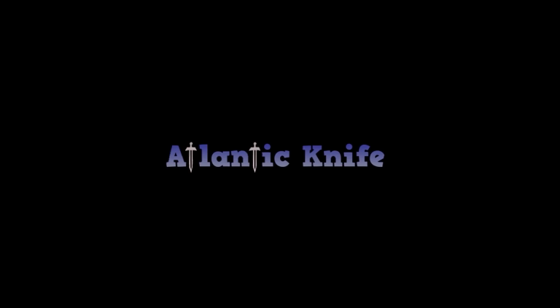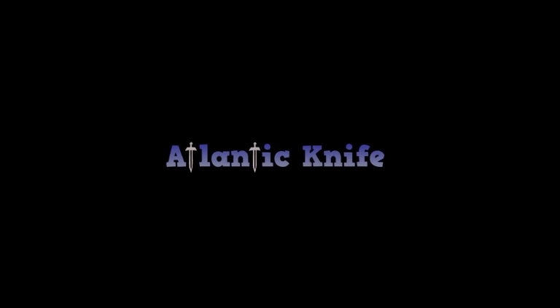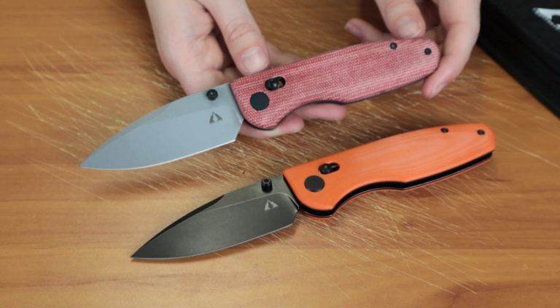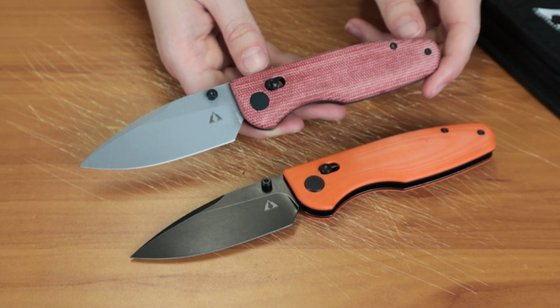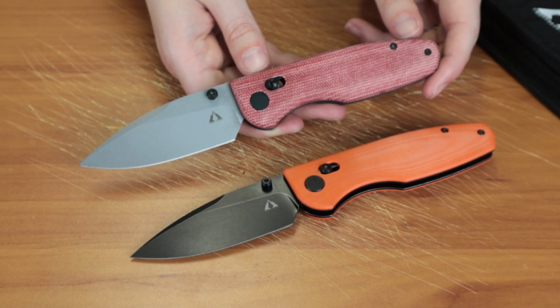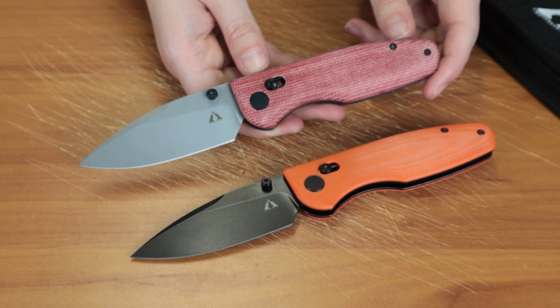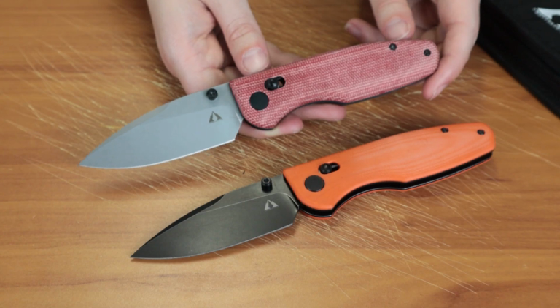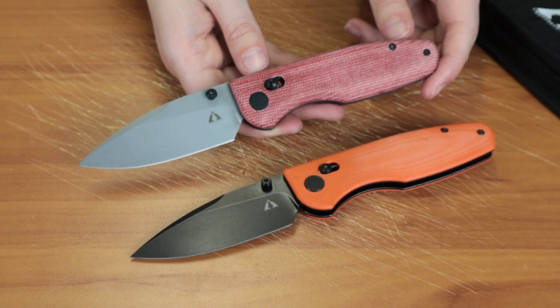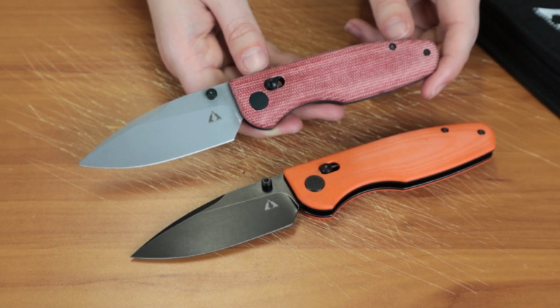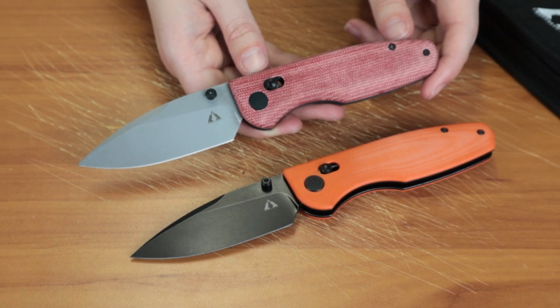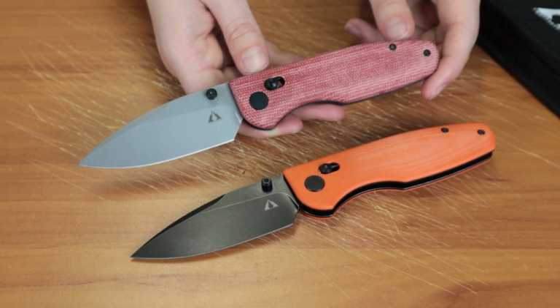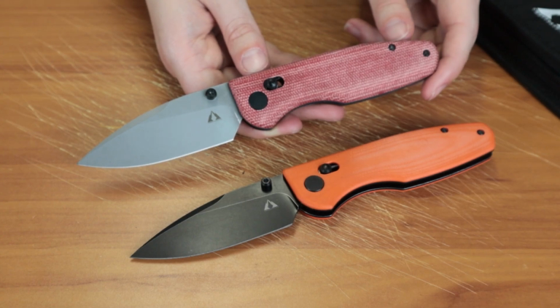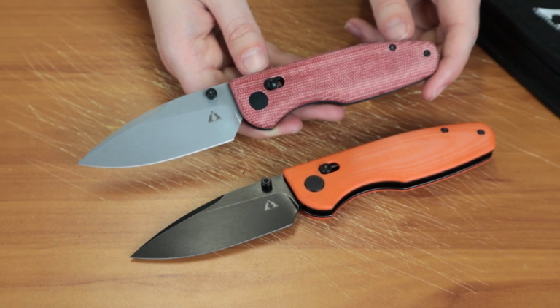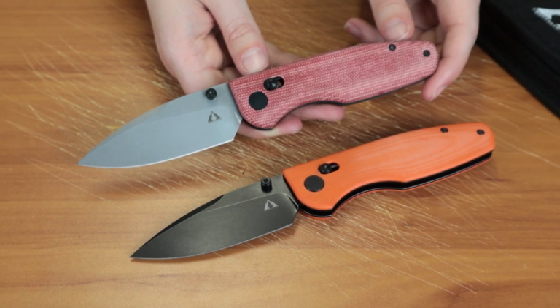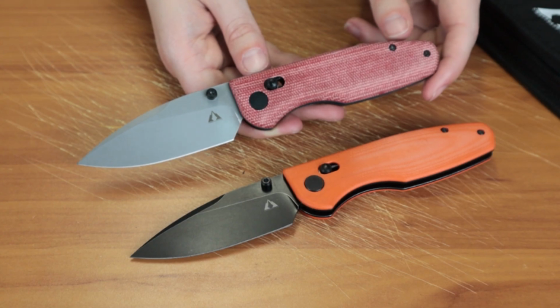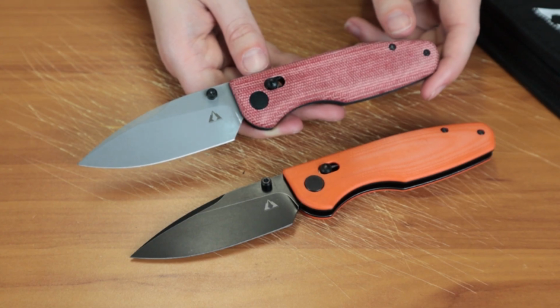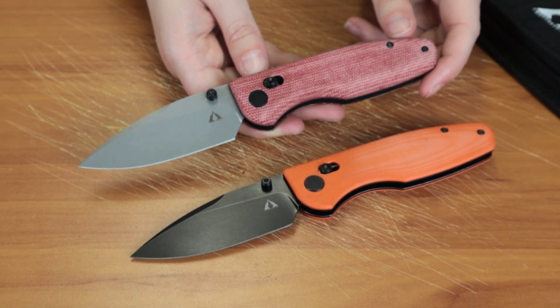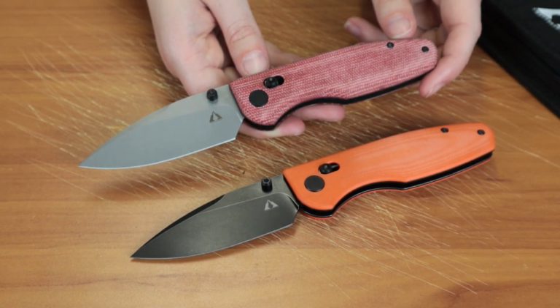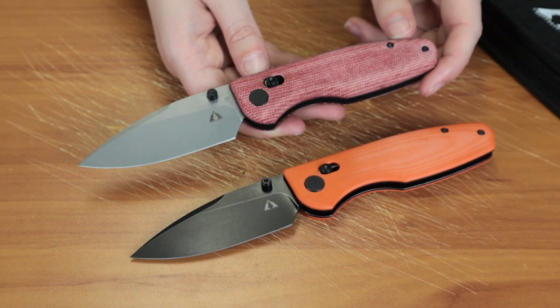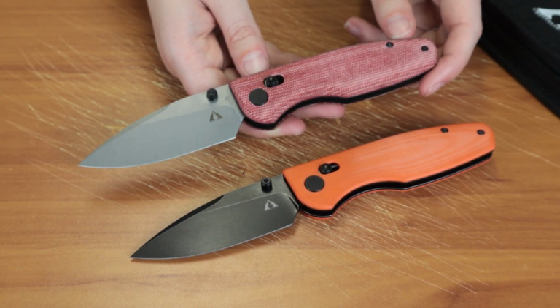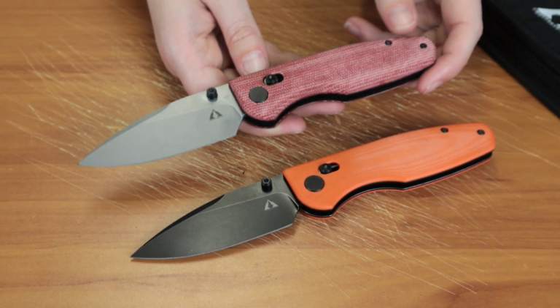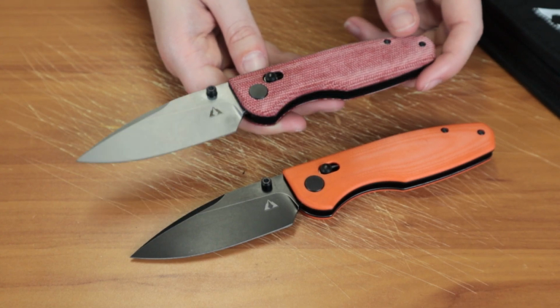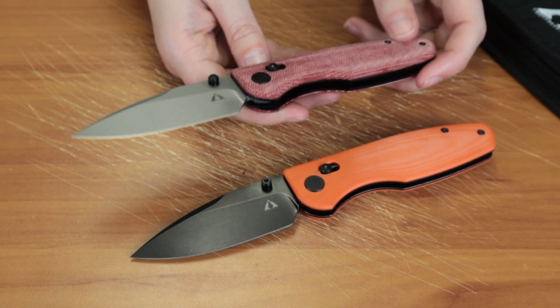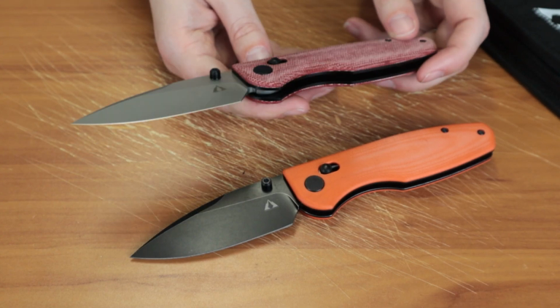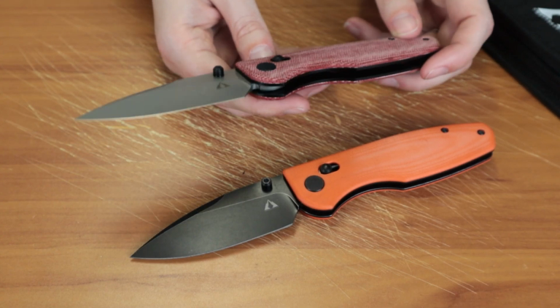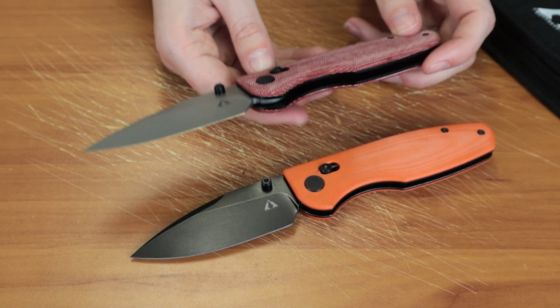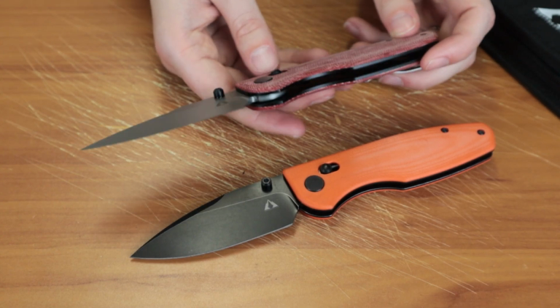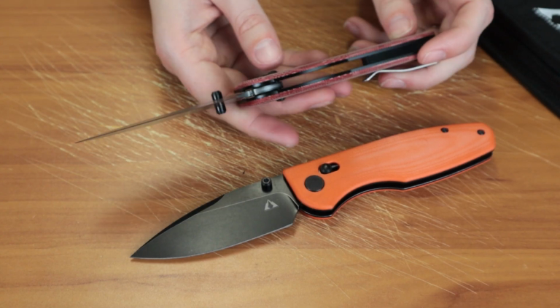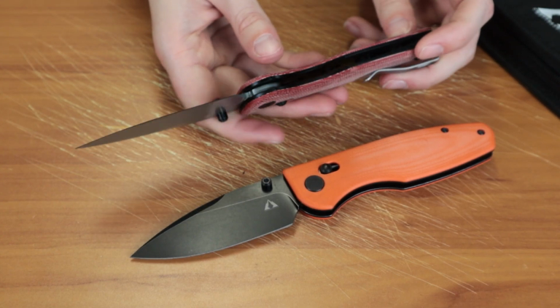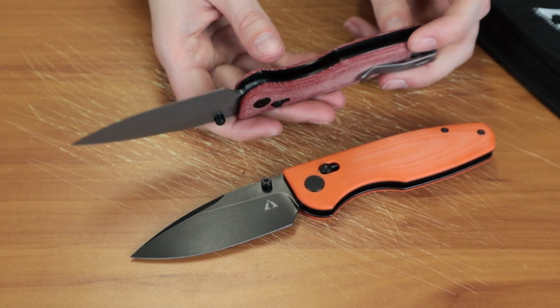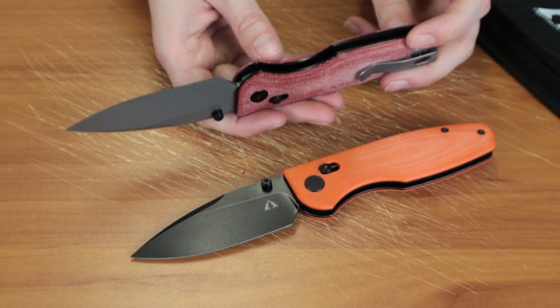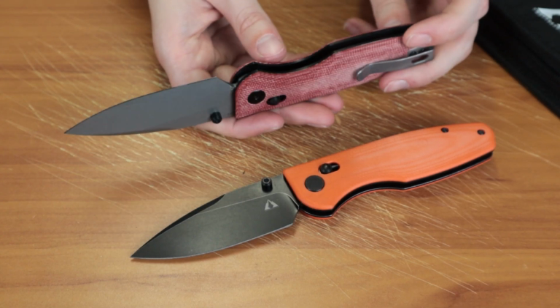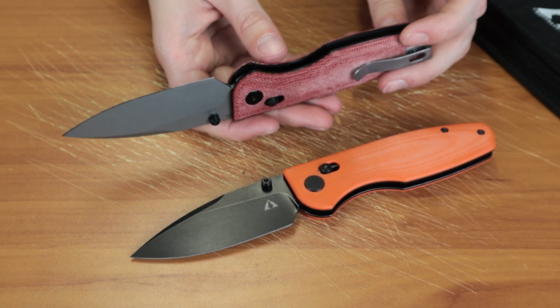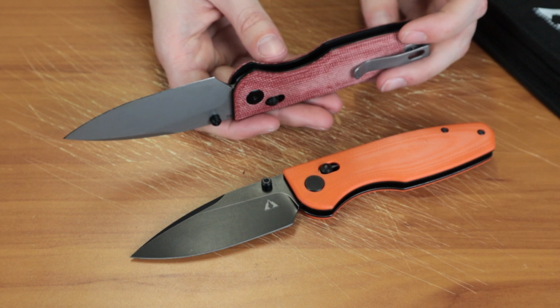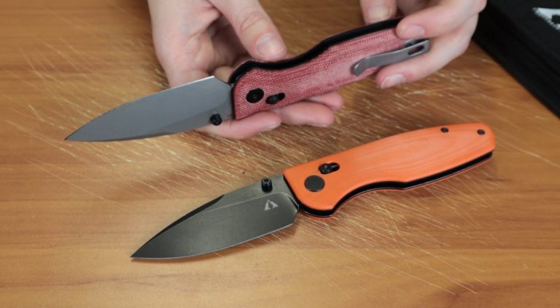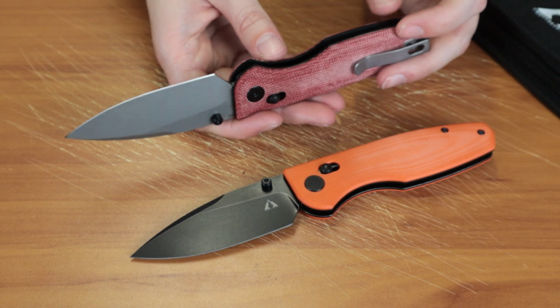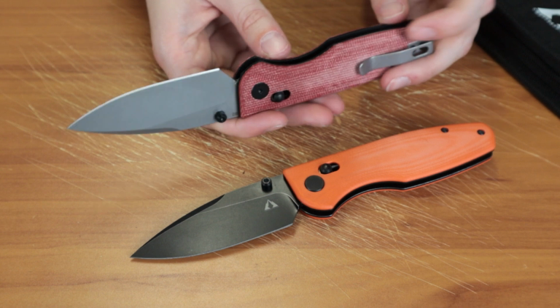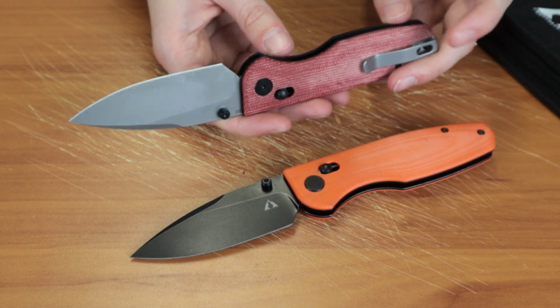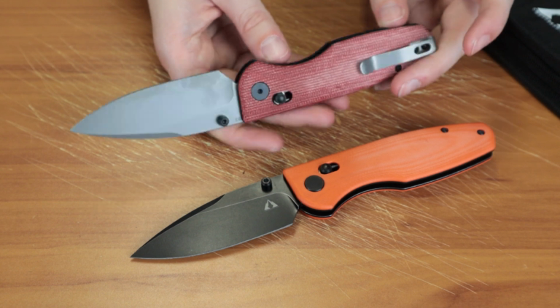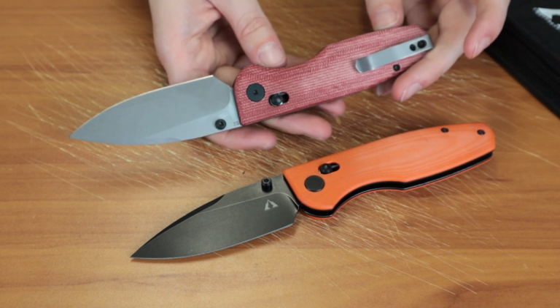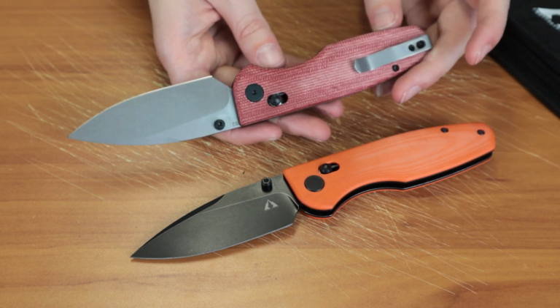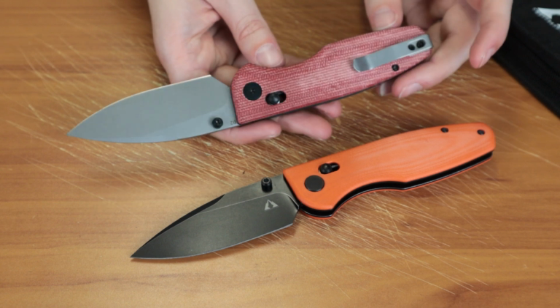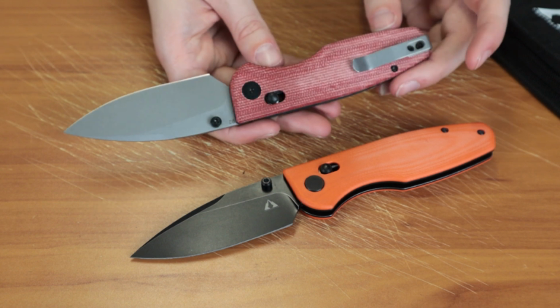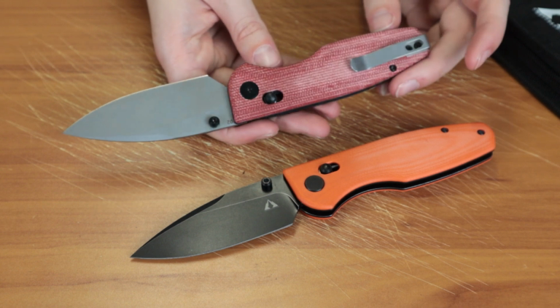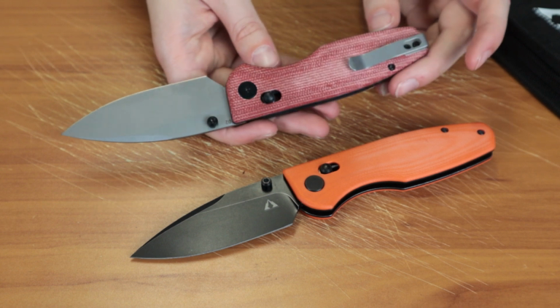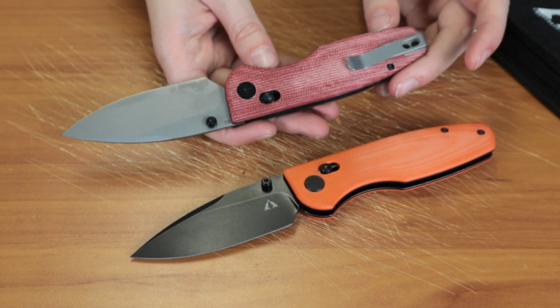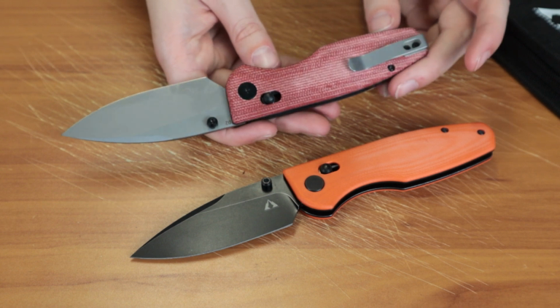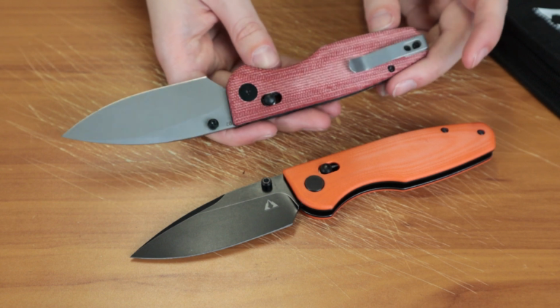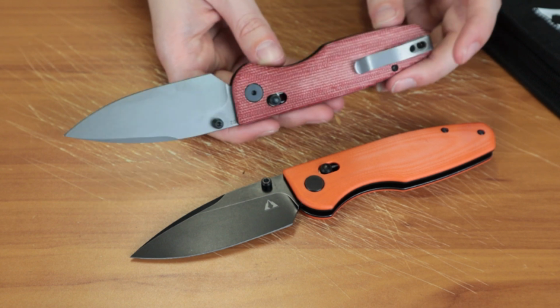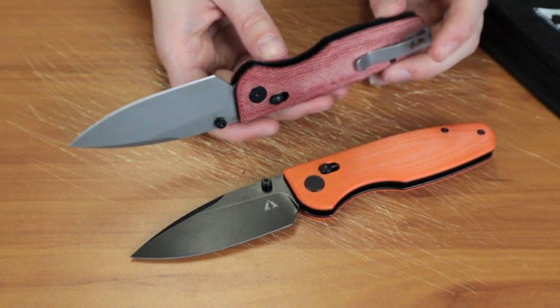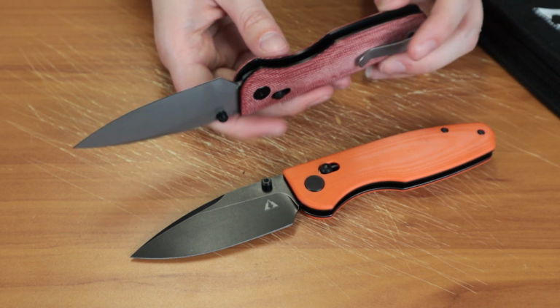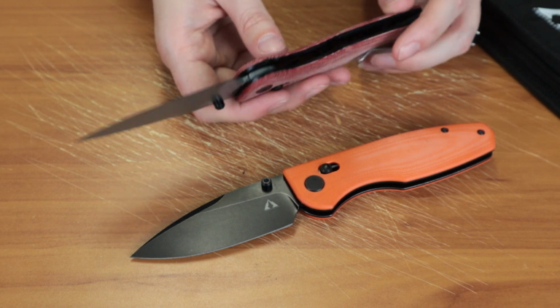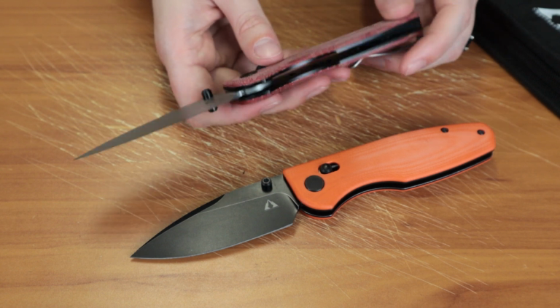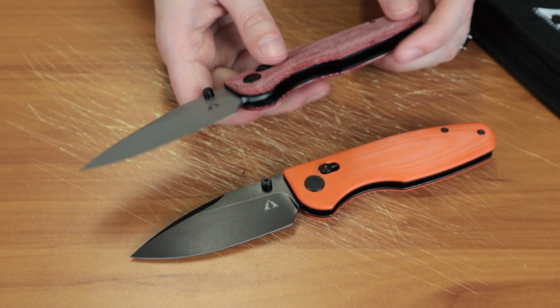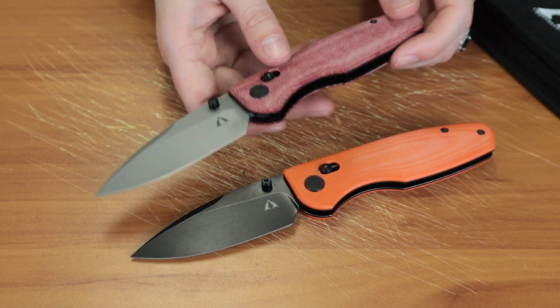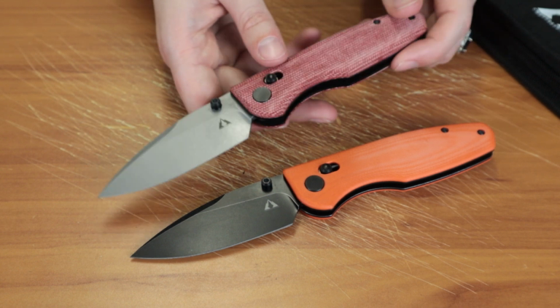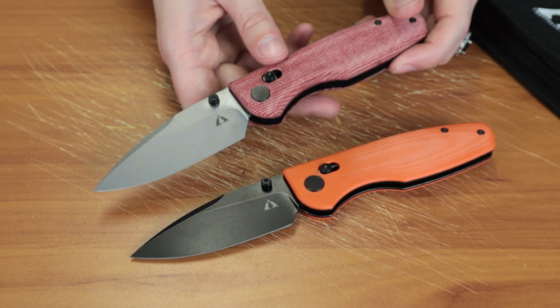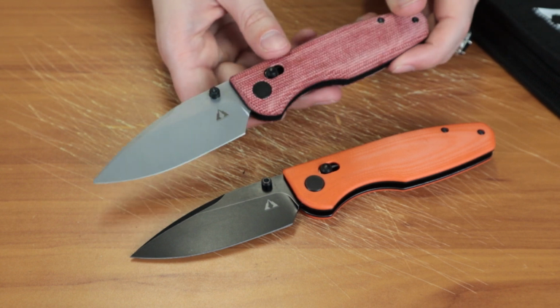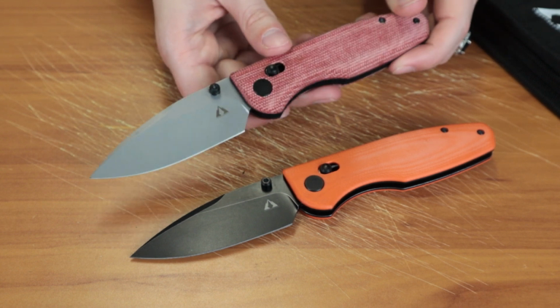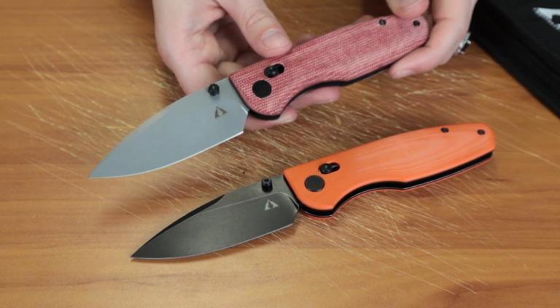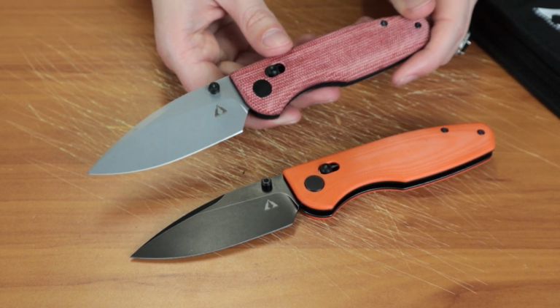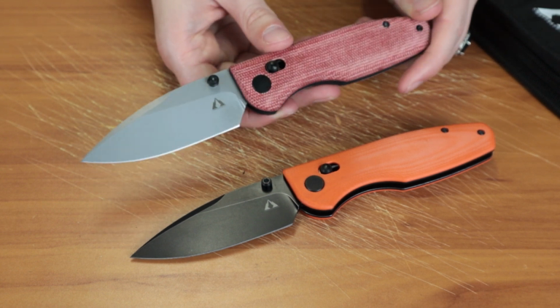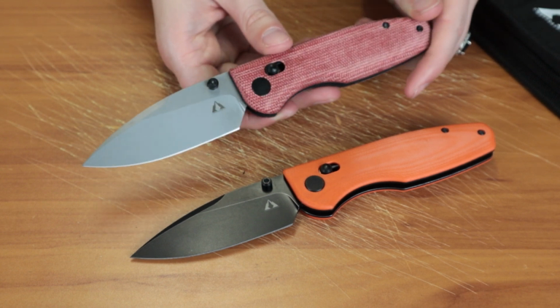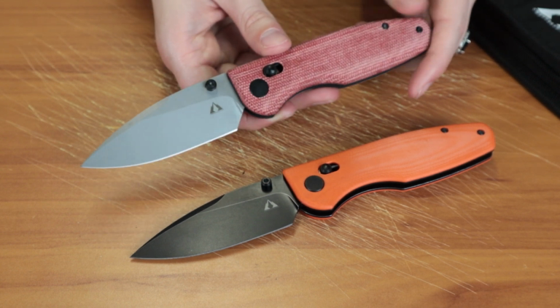And we're back, fellow knife enthusiasts. Jess Jewel here from Atlanta Knife, and today I'm reviewing the CMB Made Knives Predator.